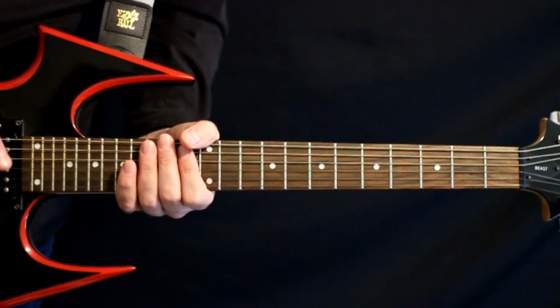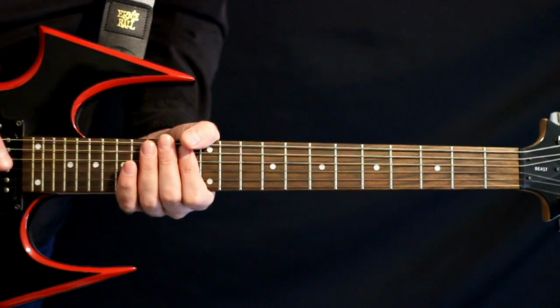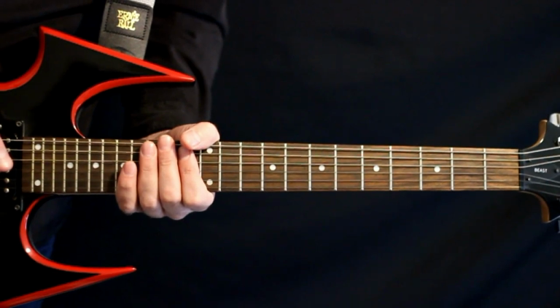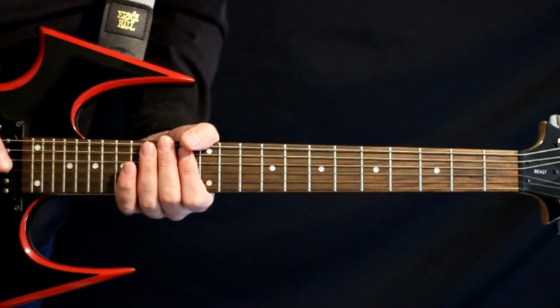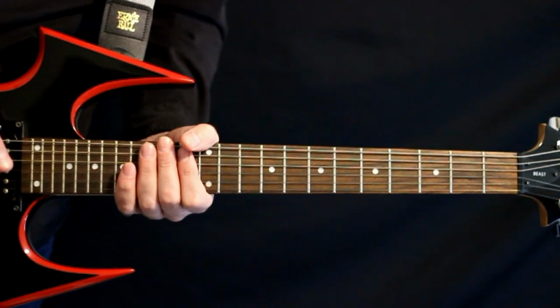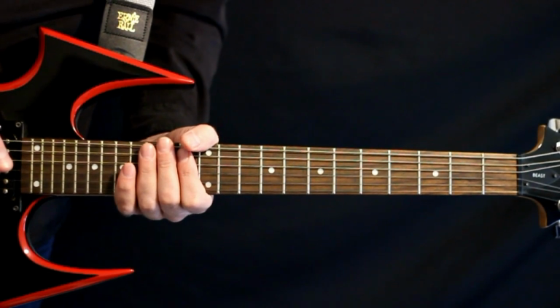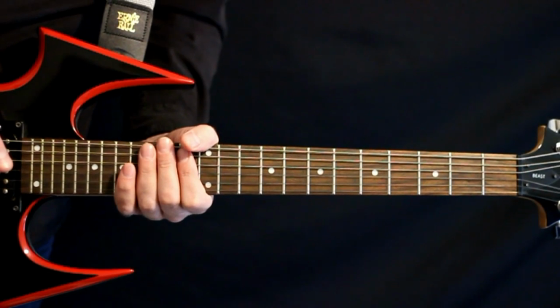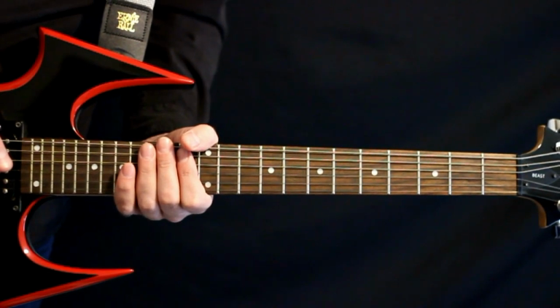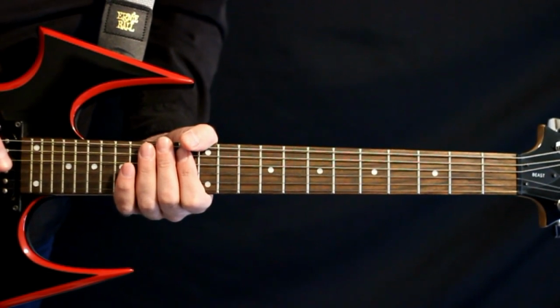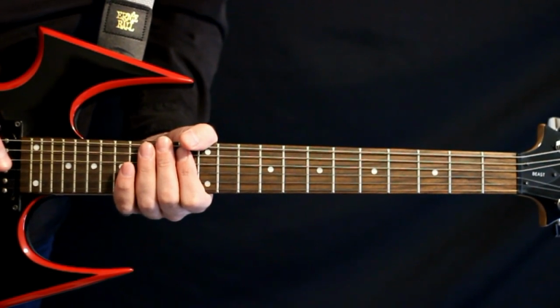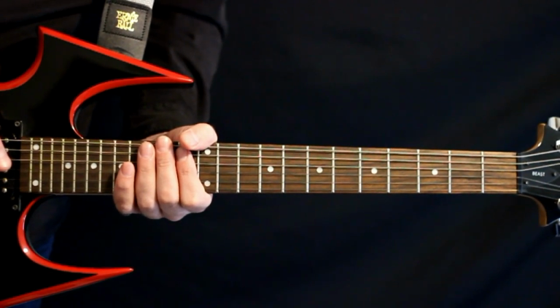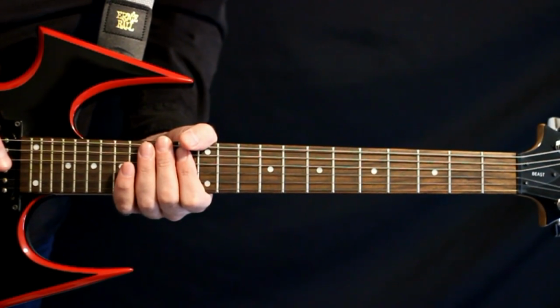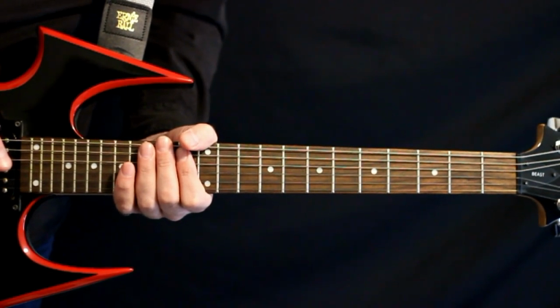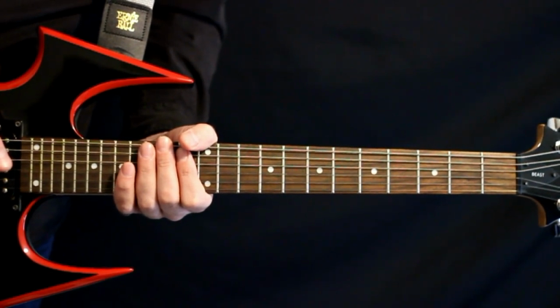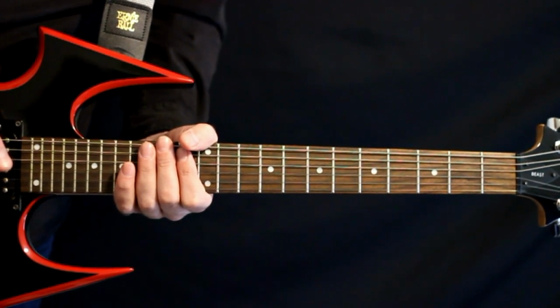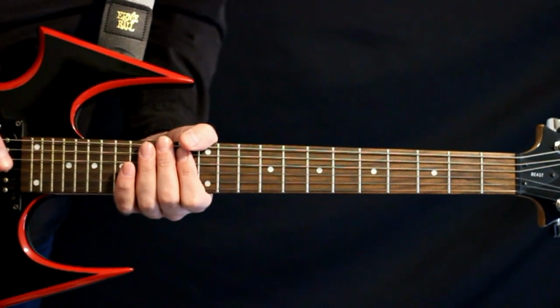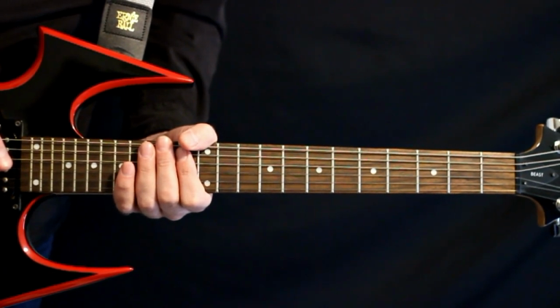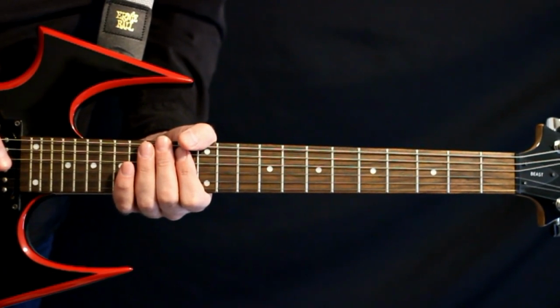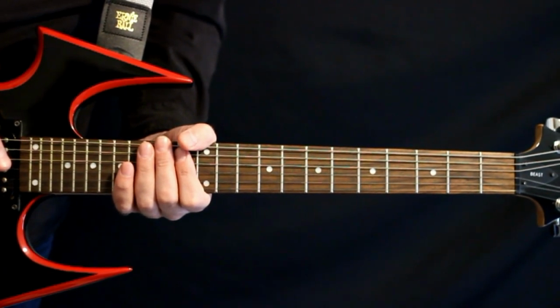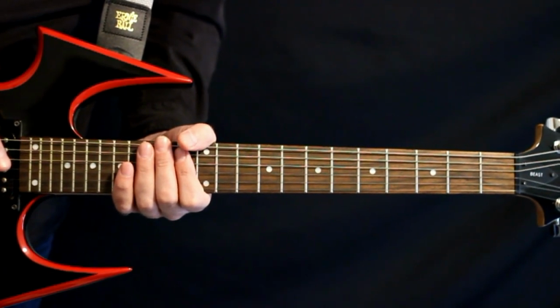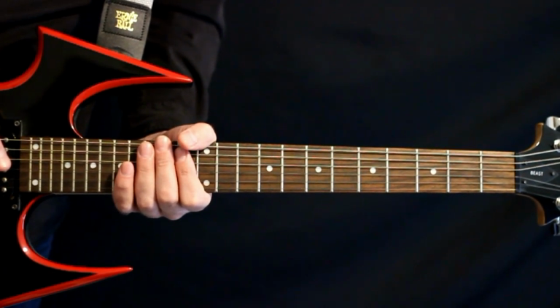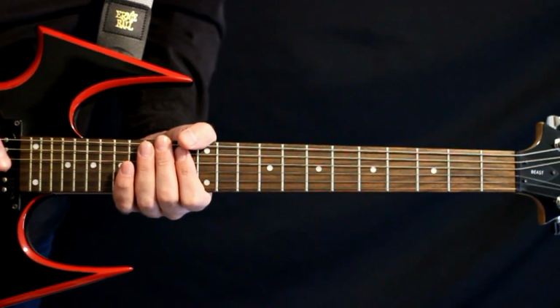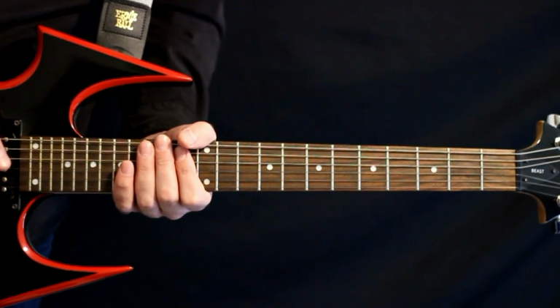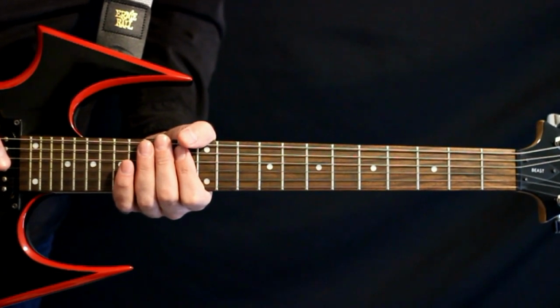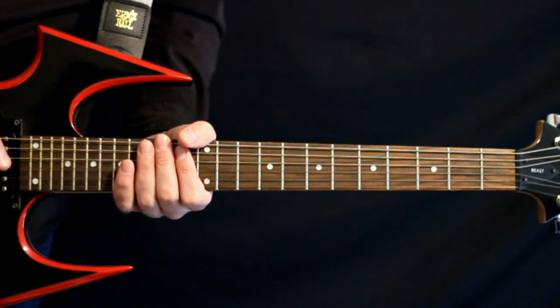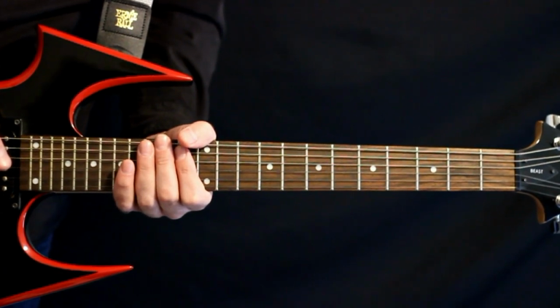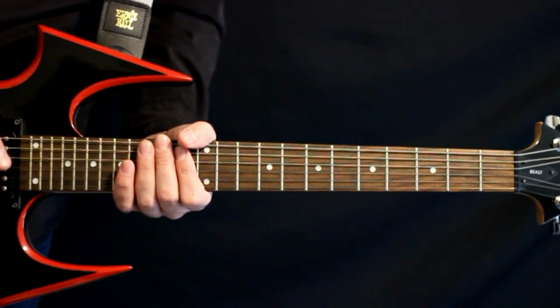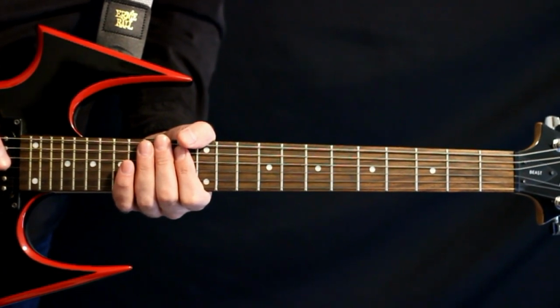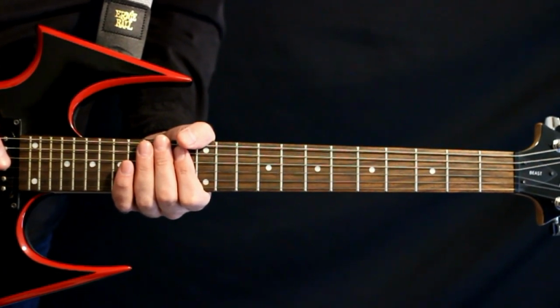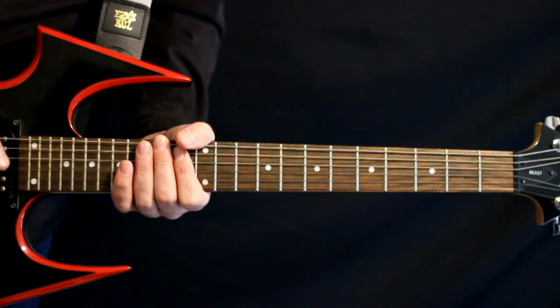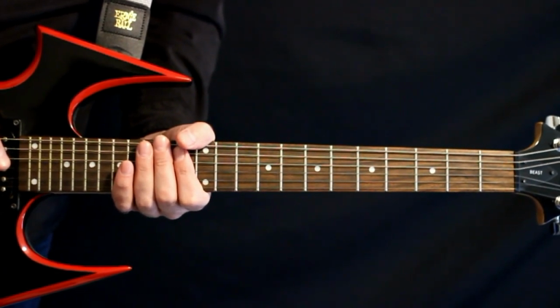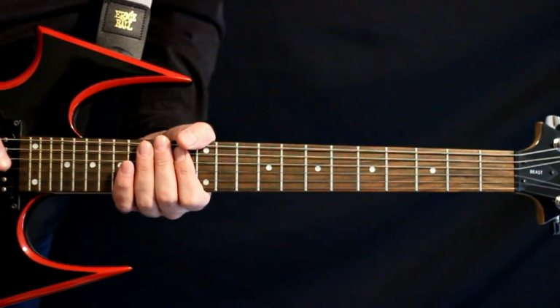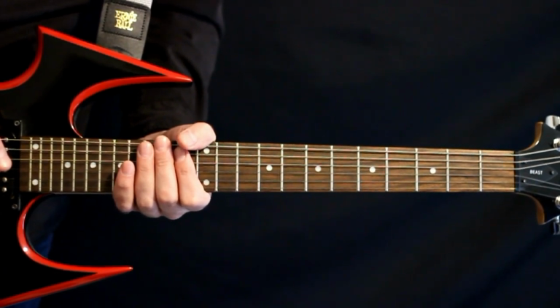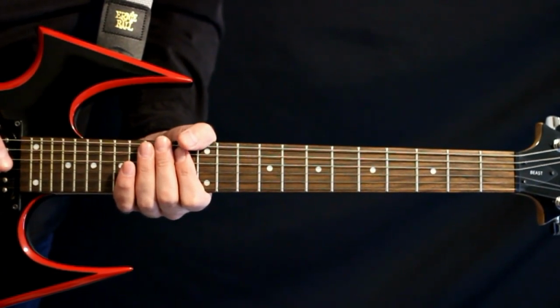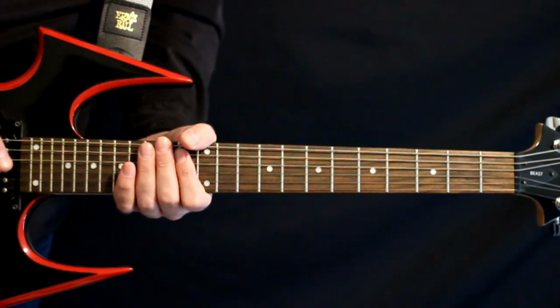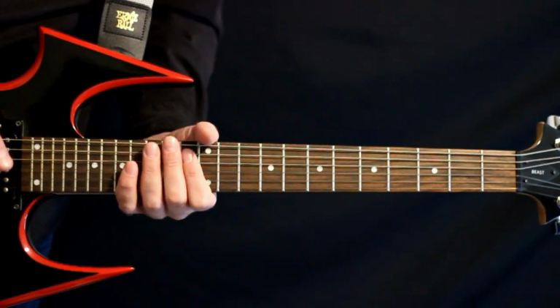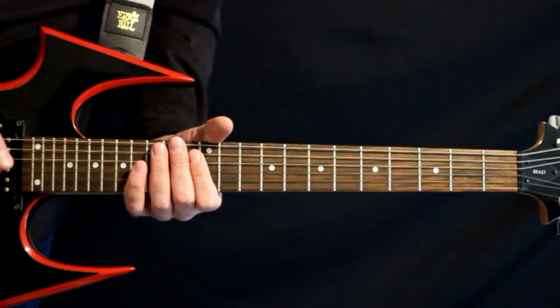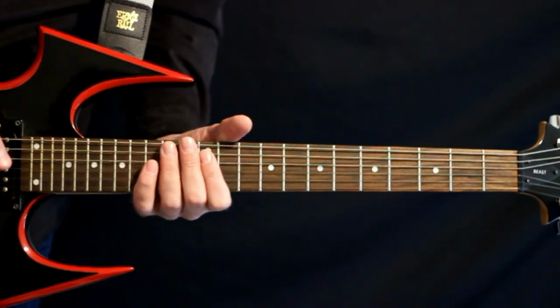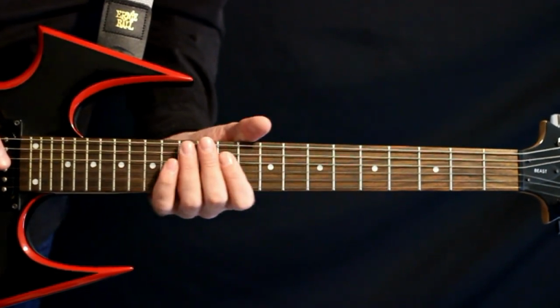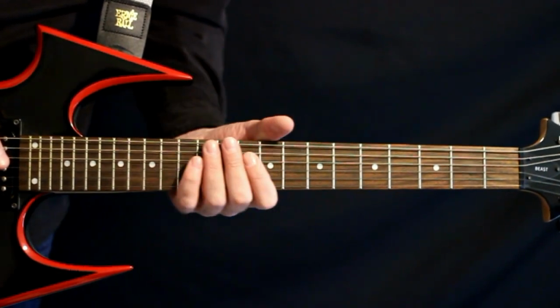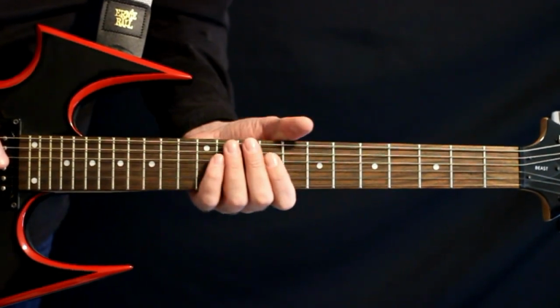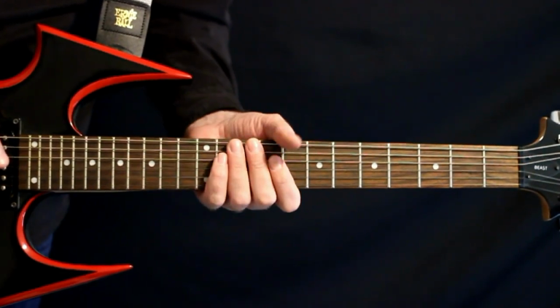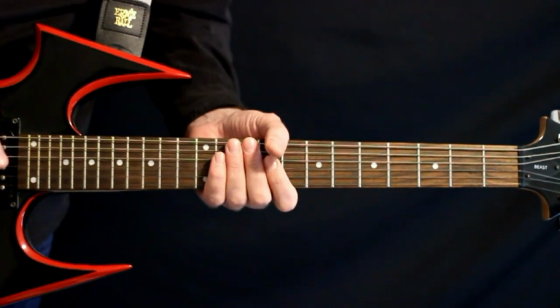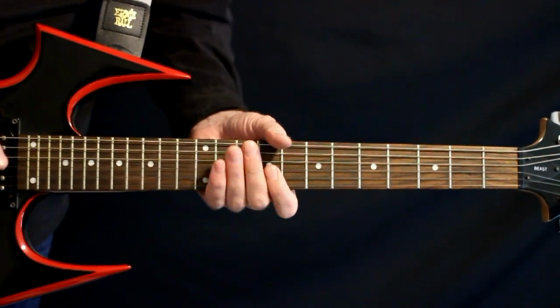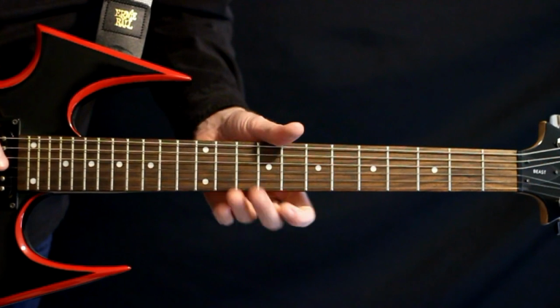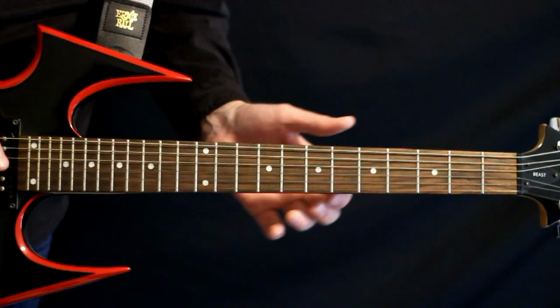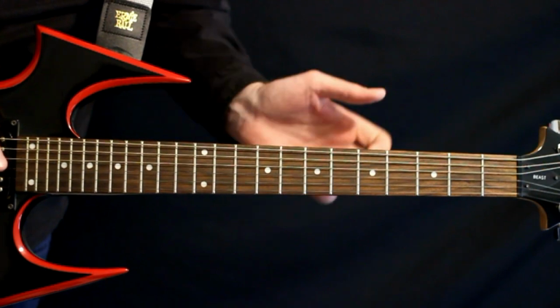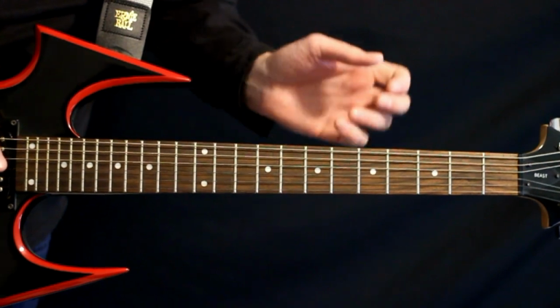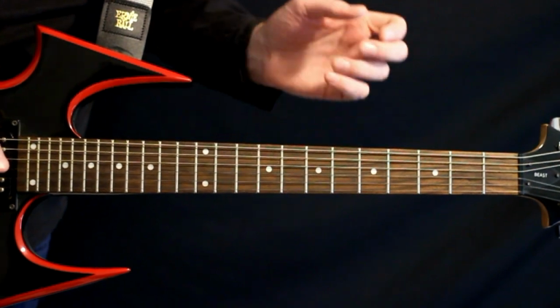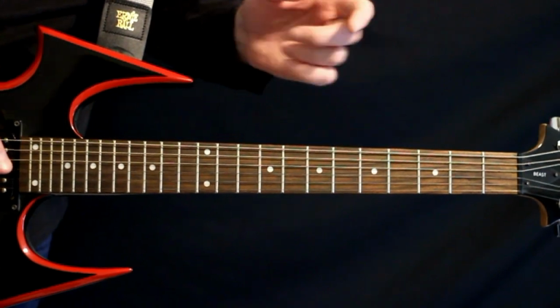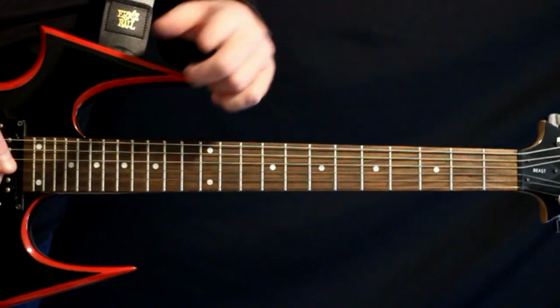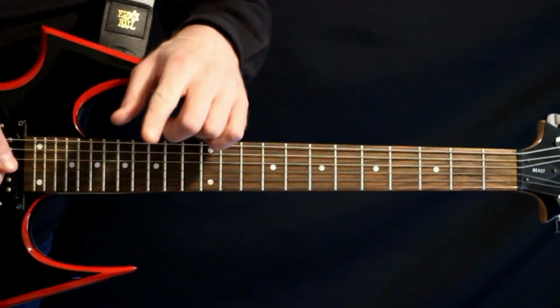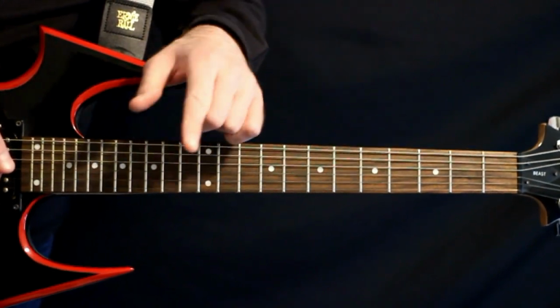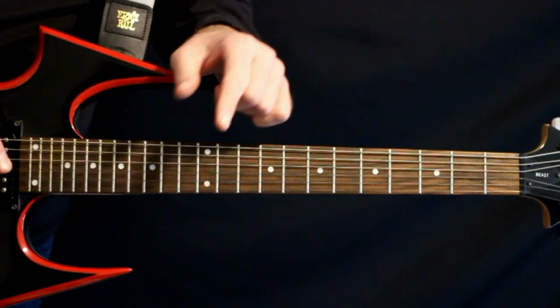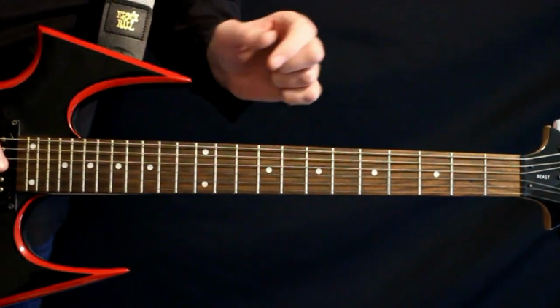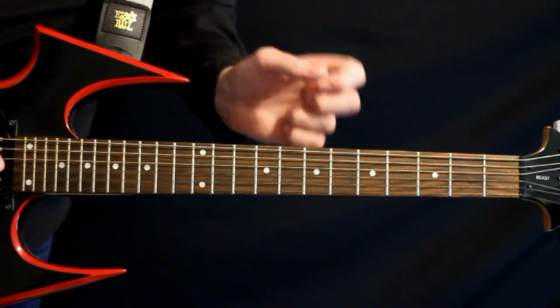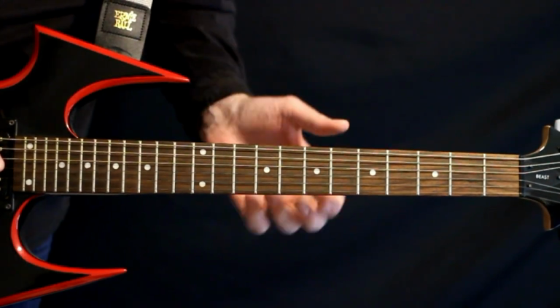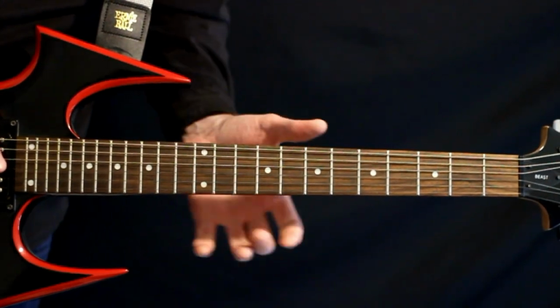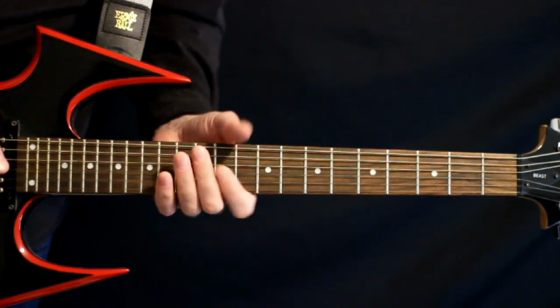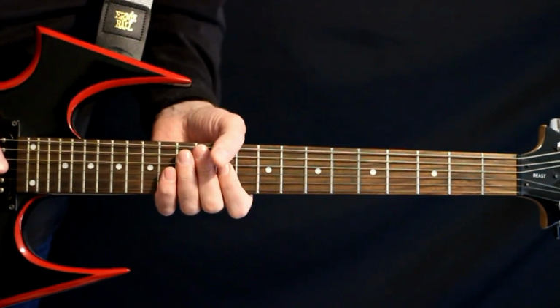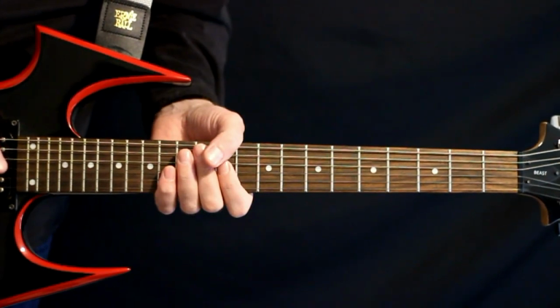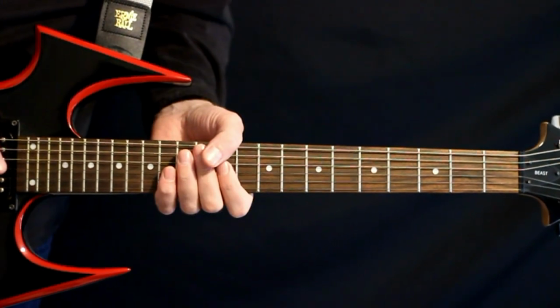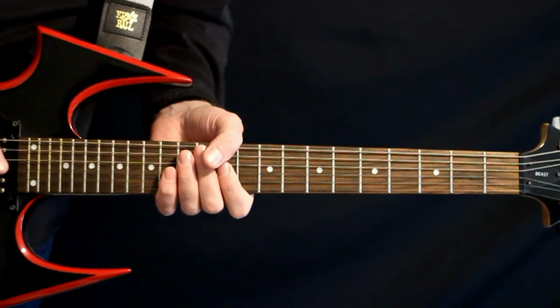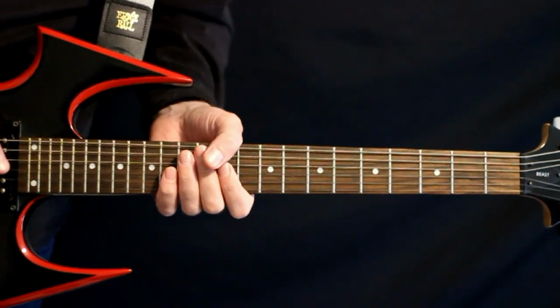Deftones, Passenger, Guitar Lesson and Guitar Tab. Let's jam through all the sections really quick. Afterwards, I'll give an in-depth explanation.